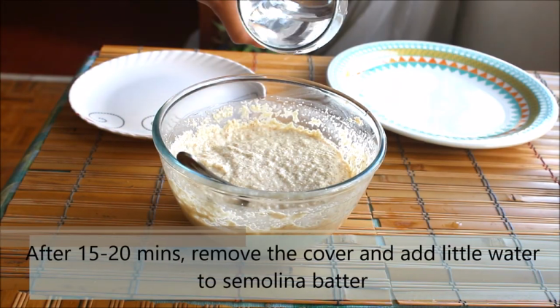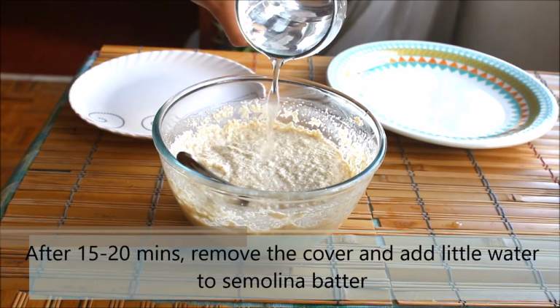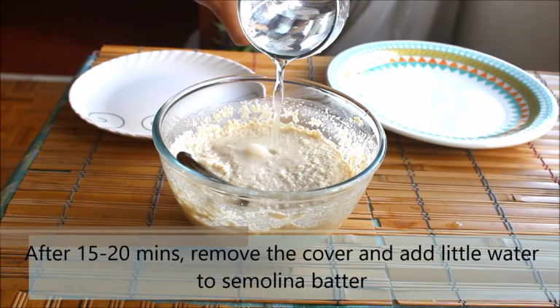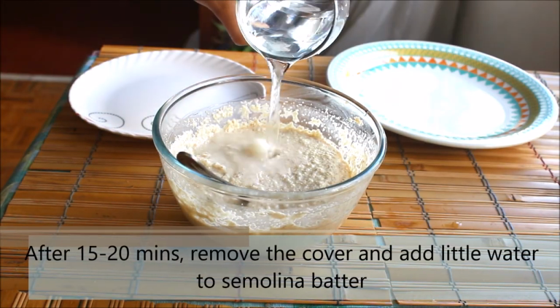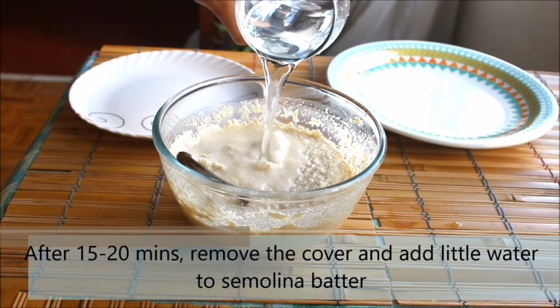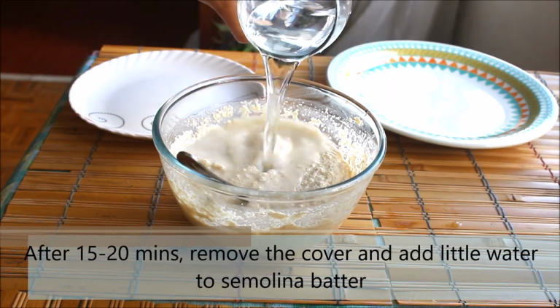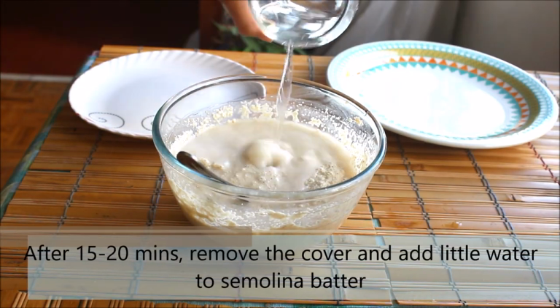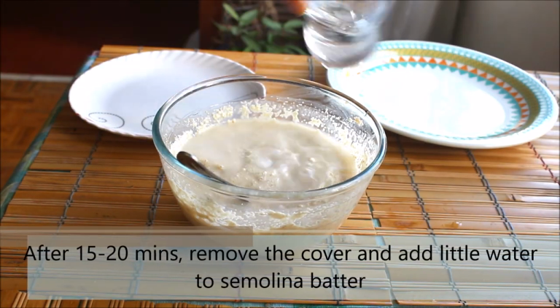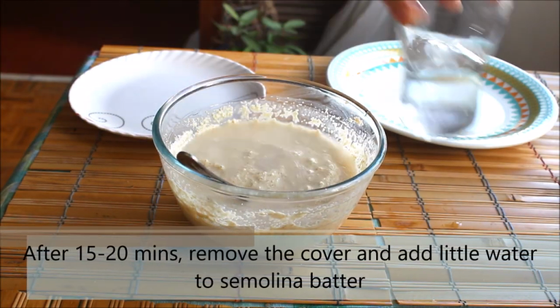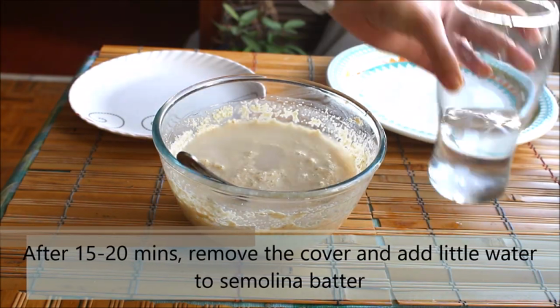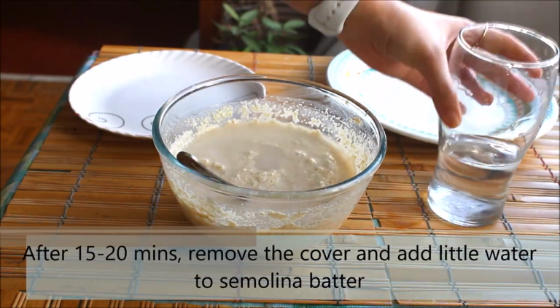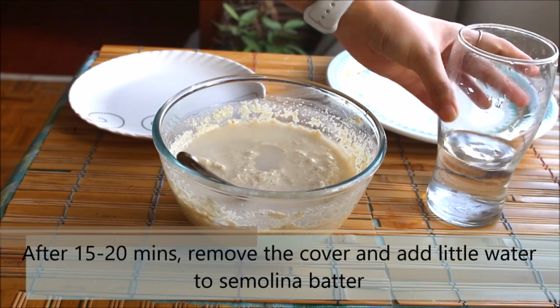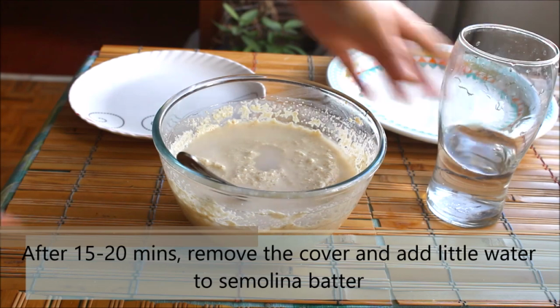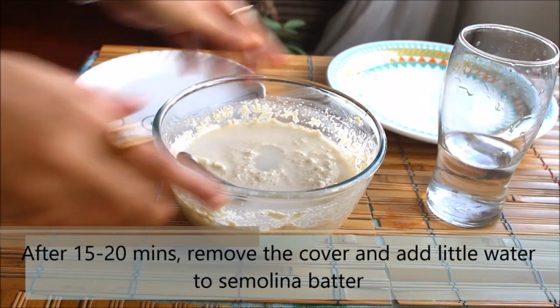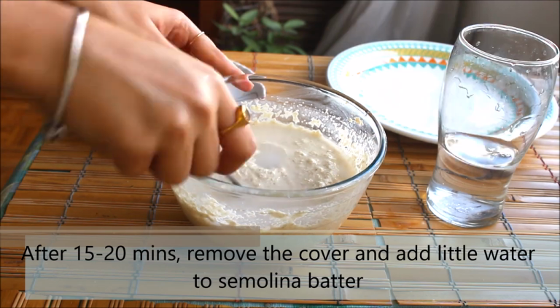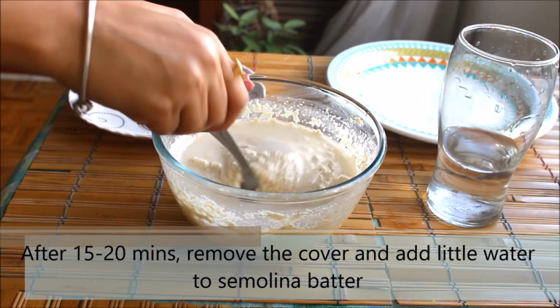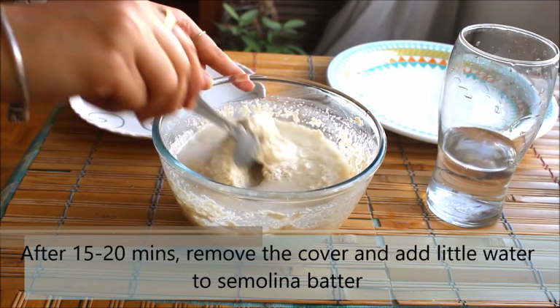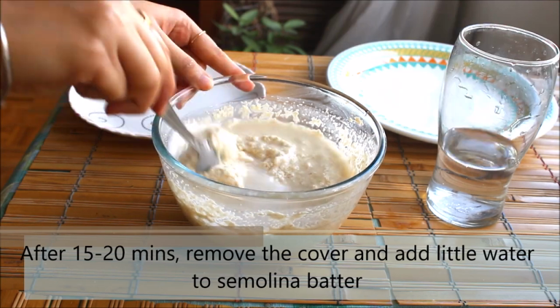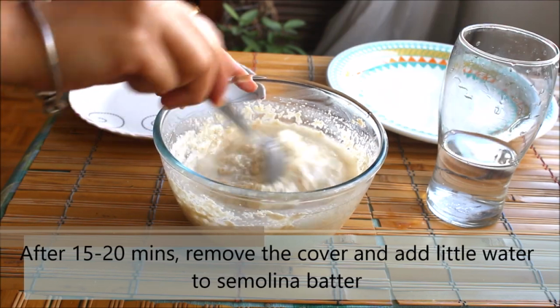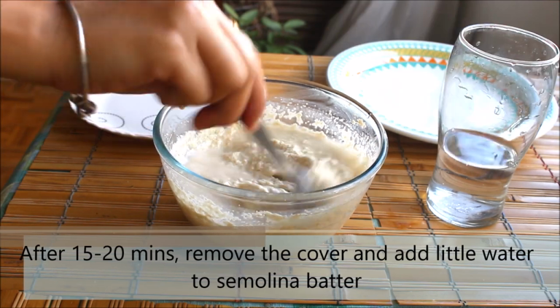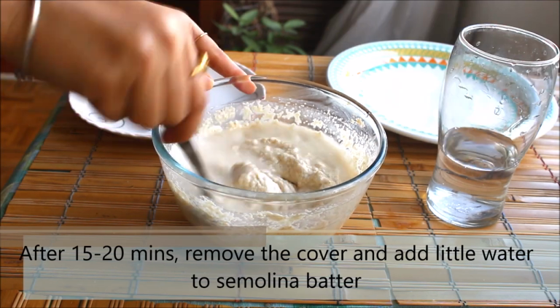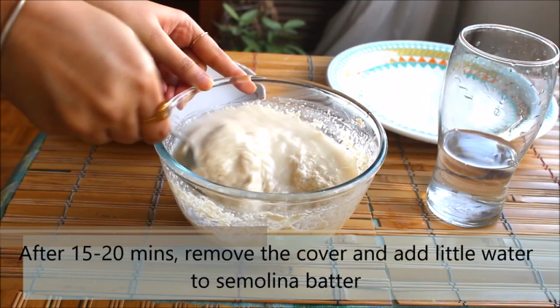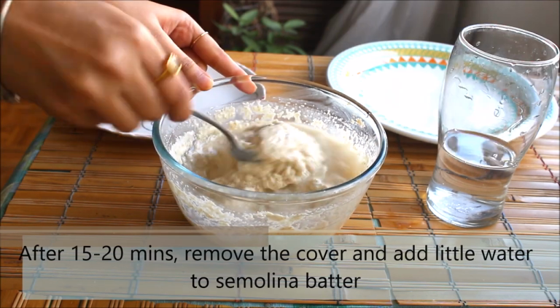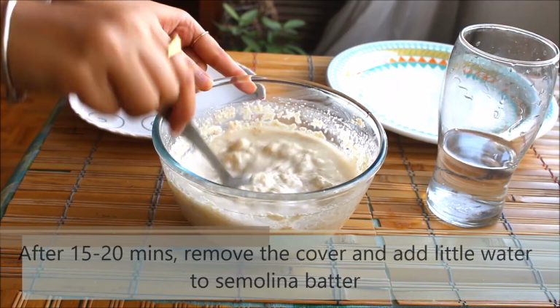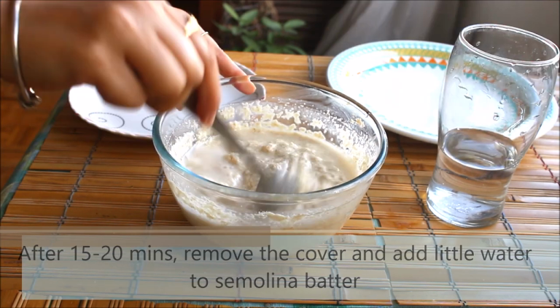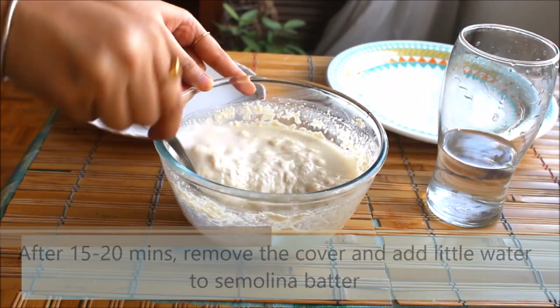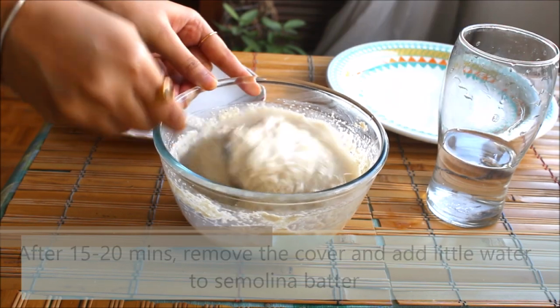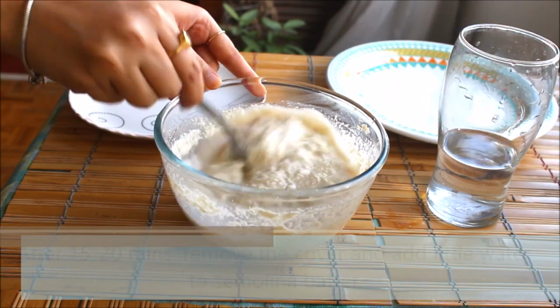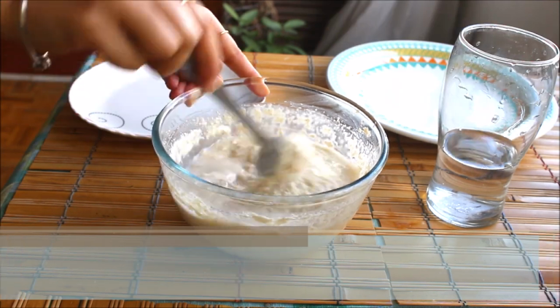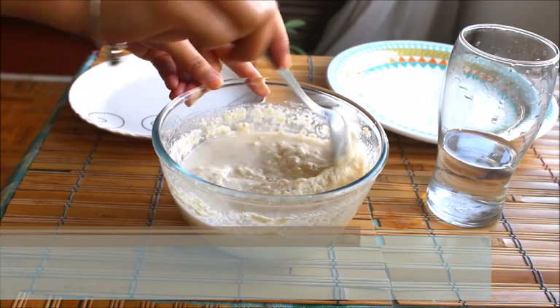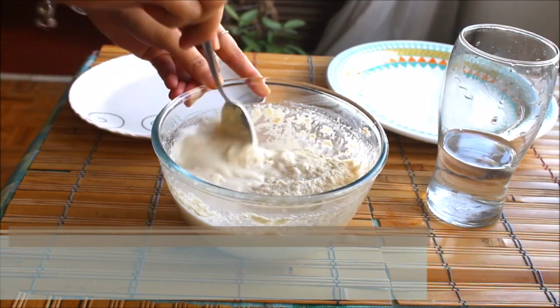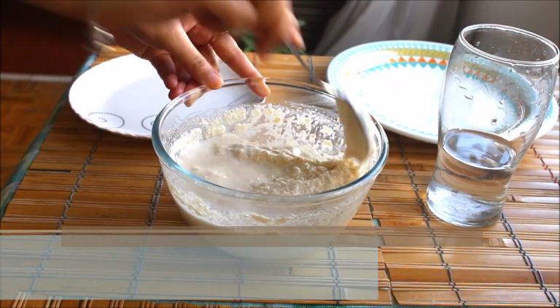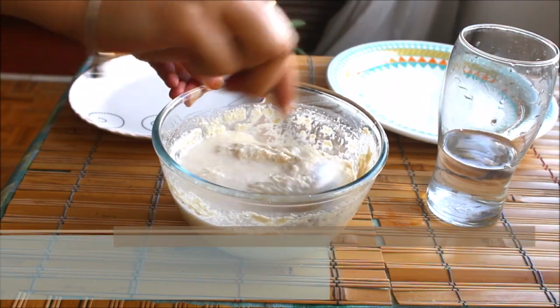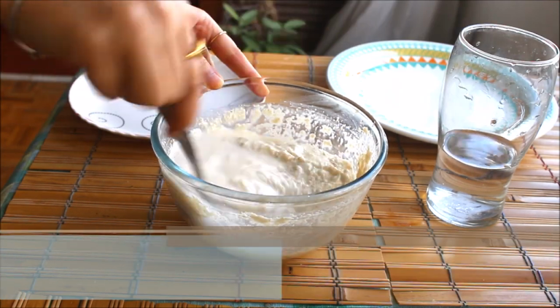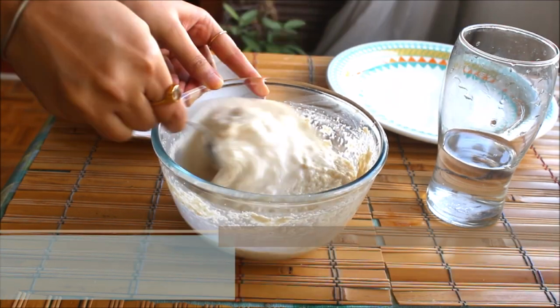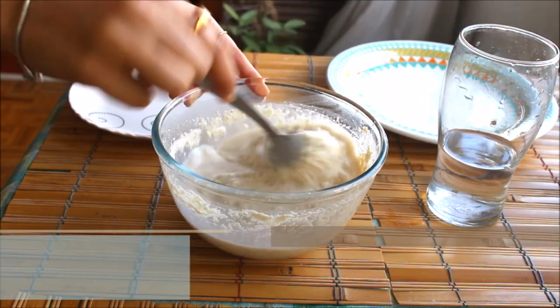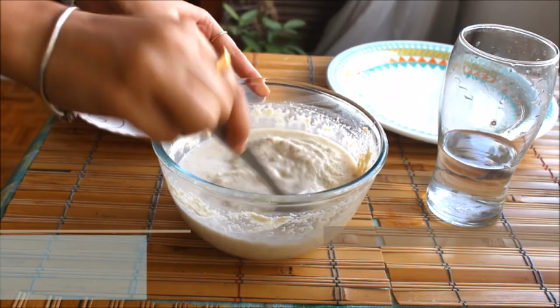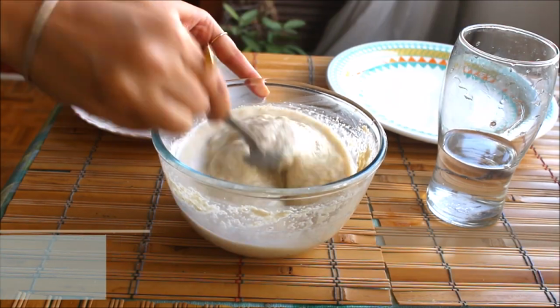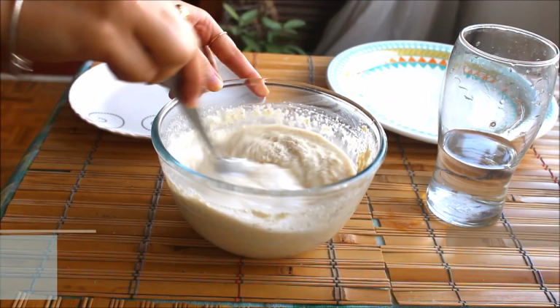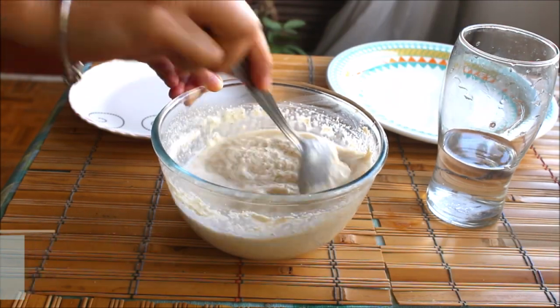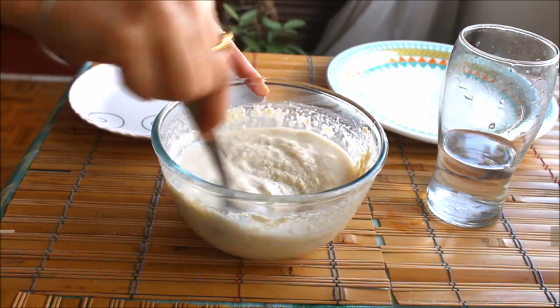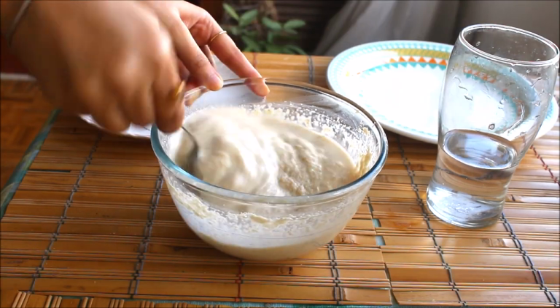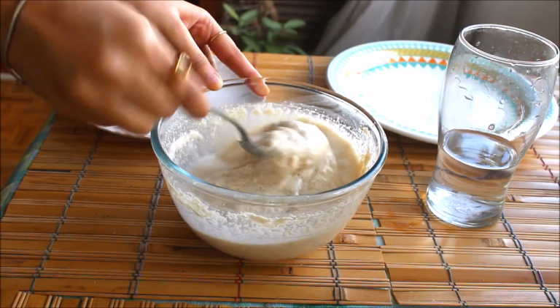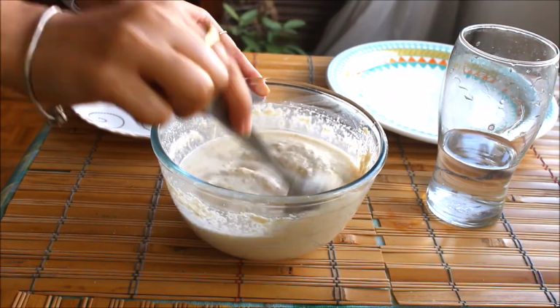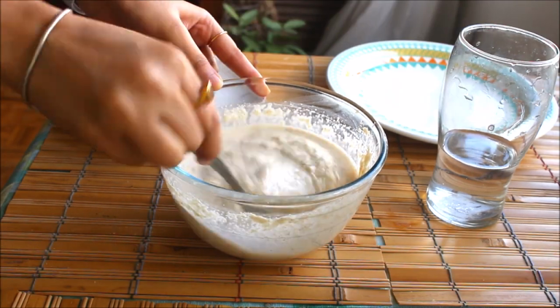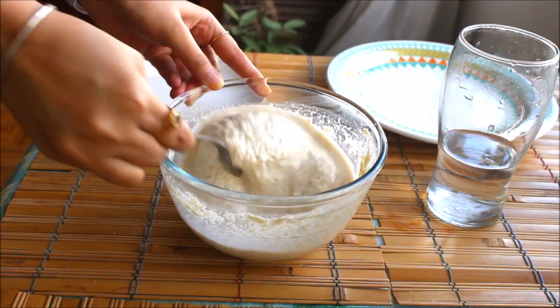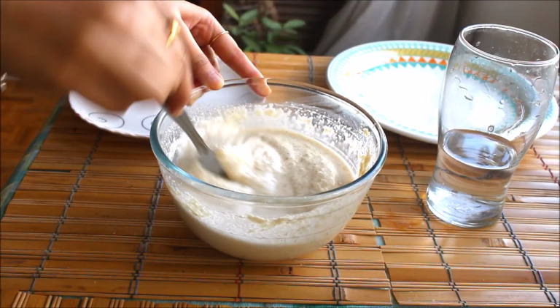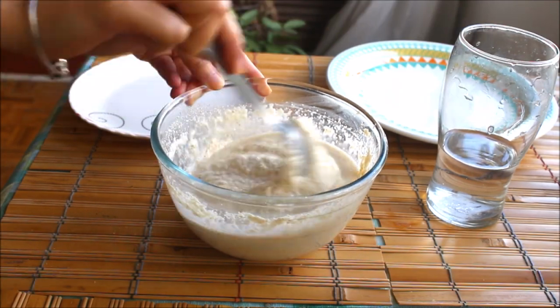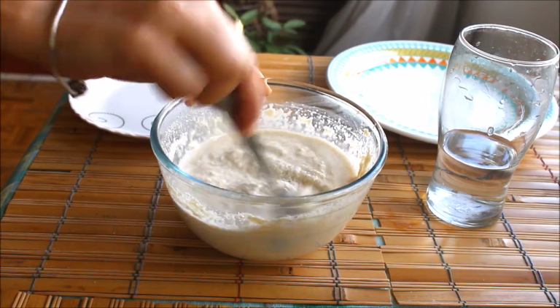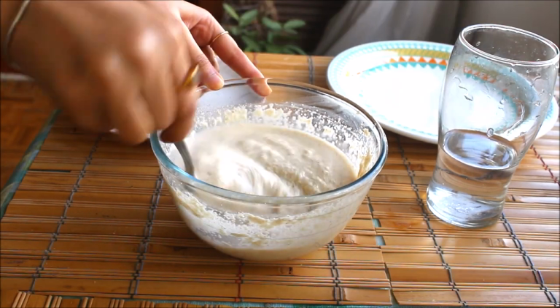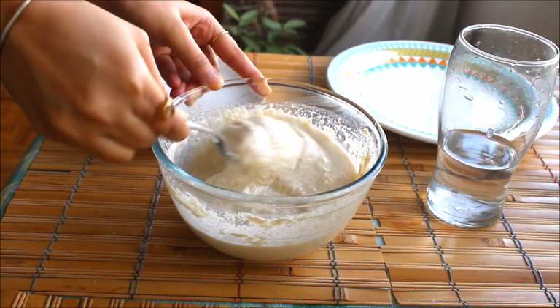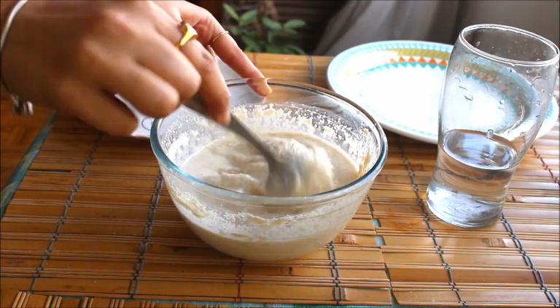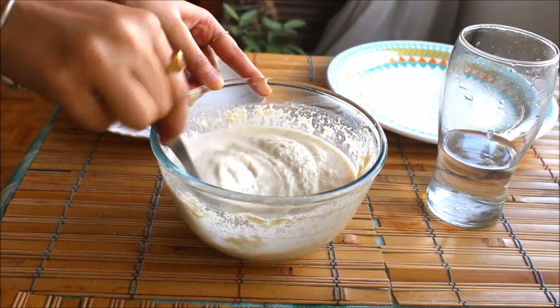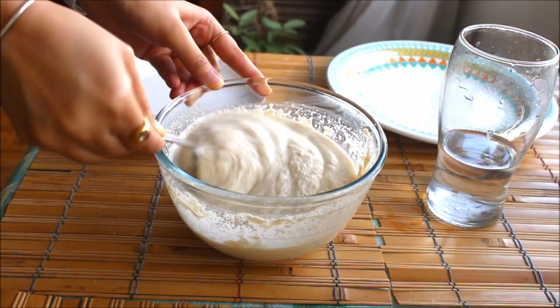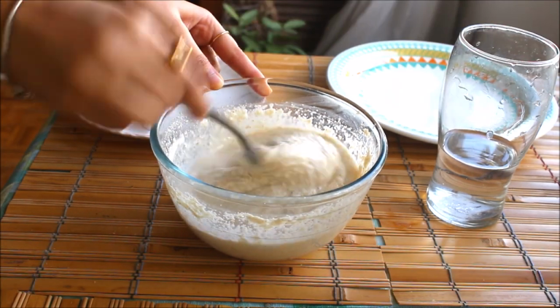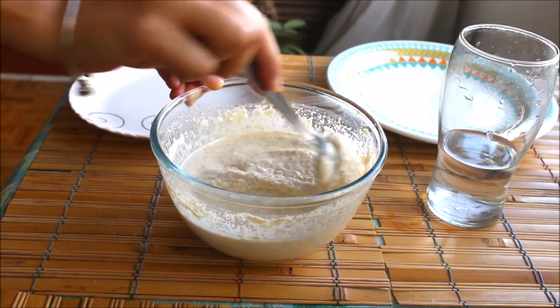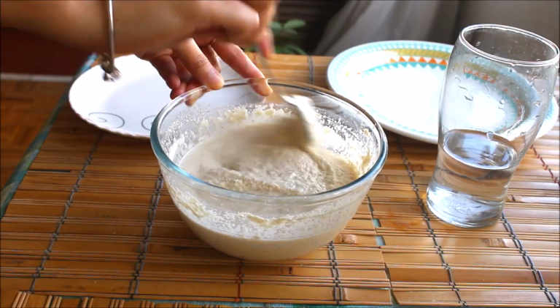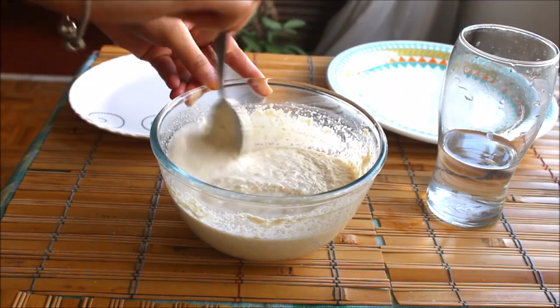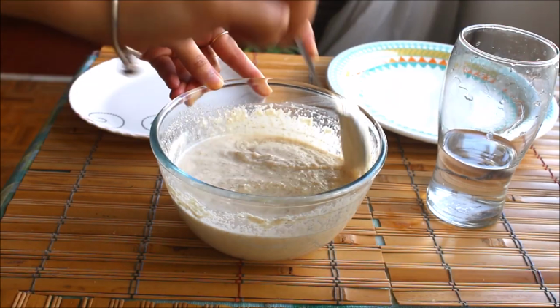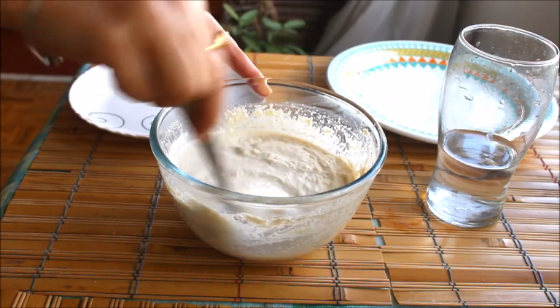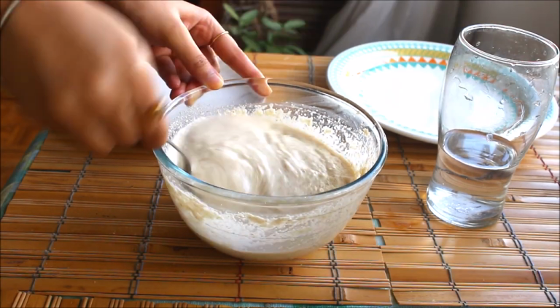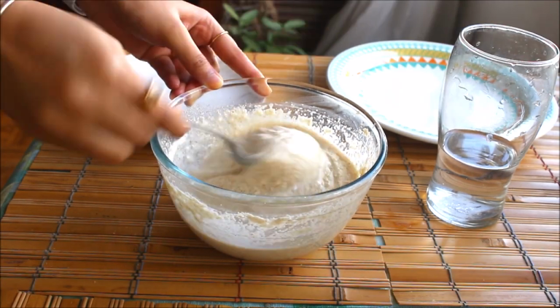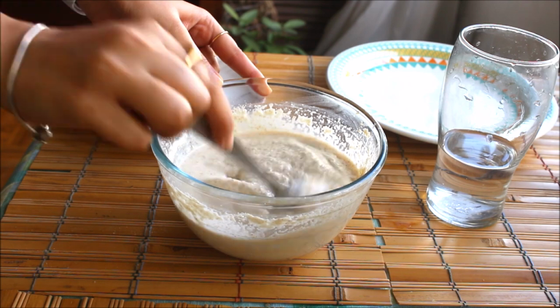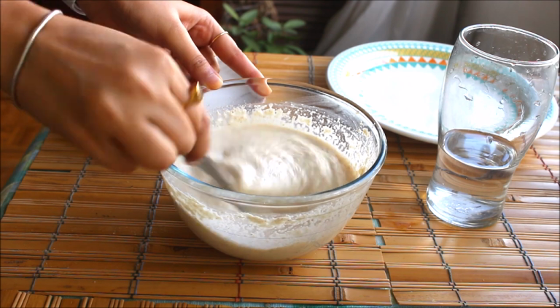After 15 minutes we can see the batter is thicker than before, so we will add a small amount of water to get the right consistency.